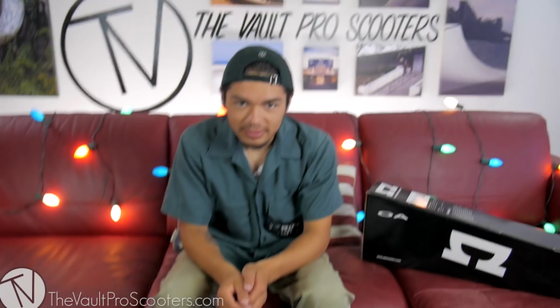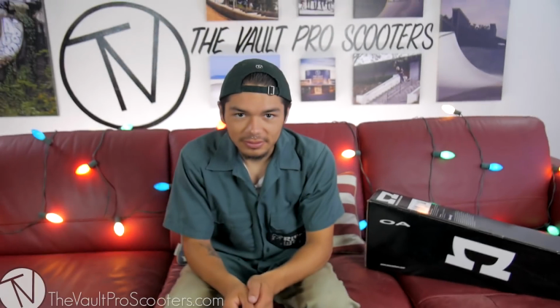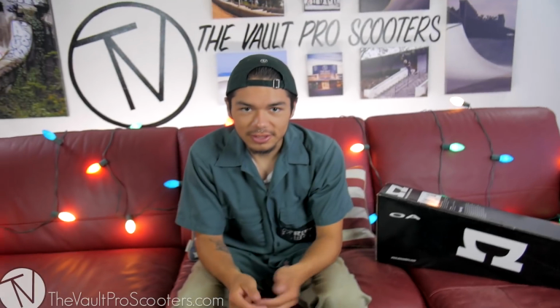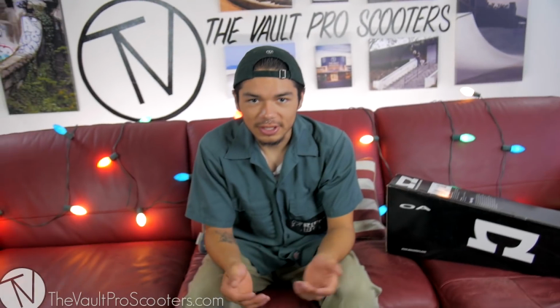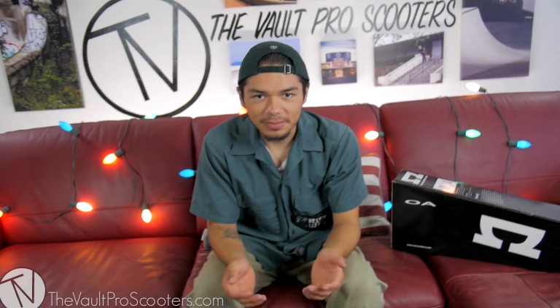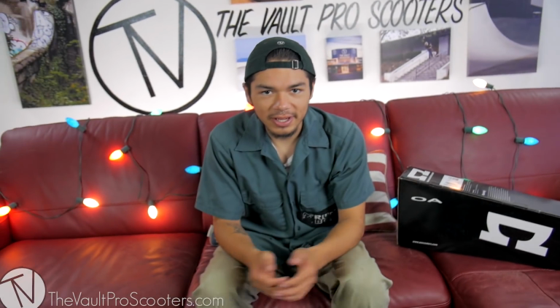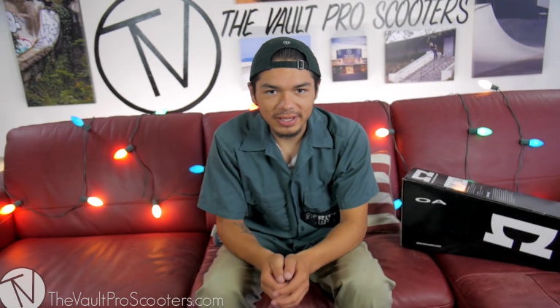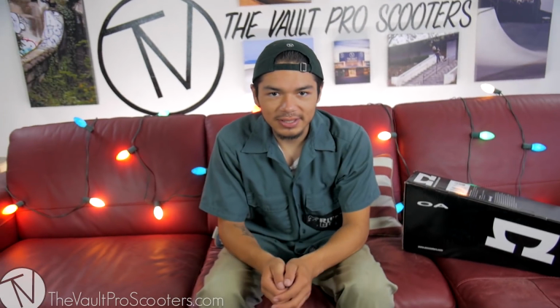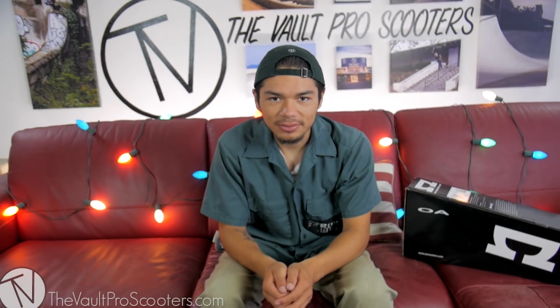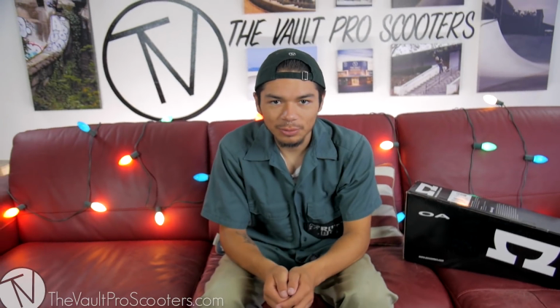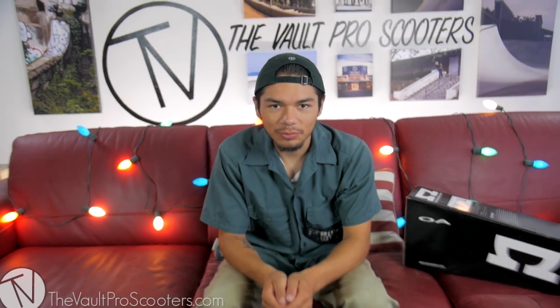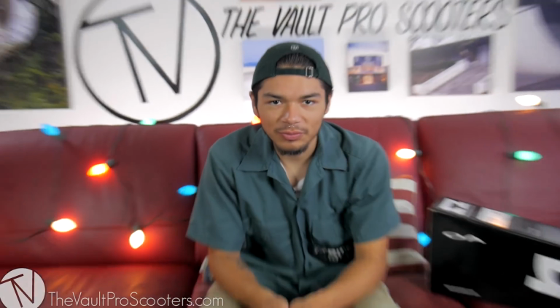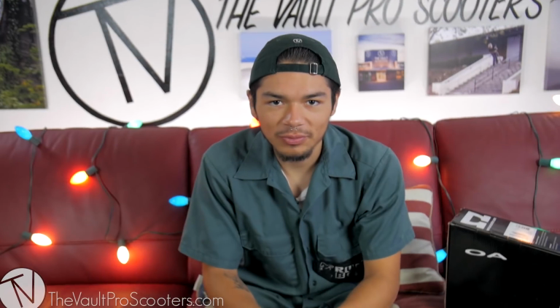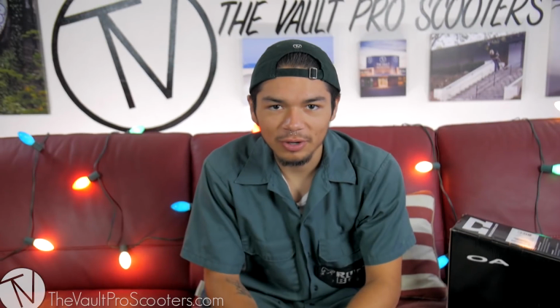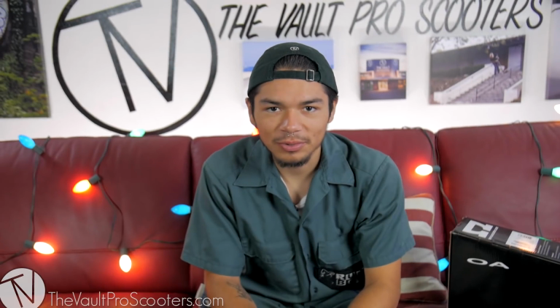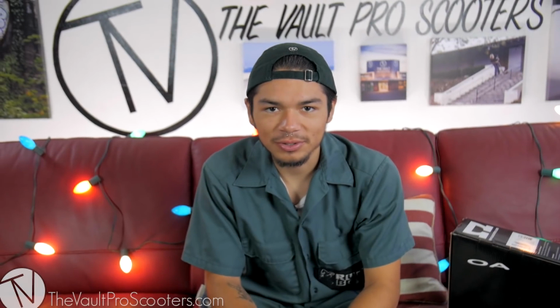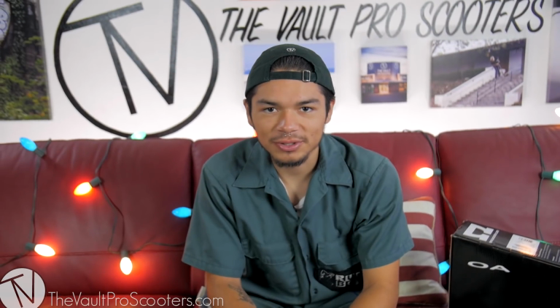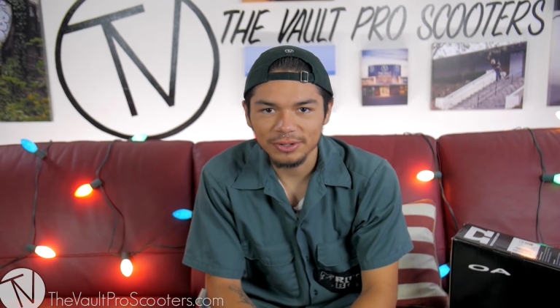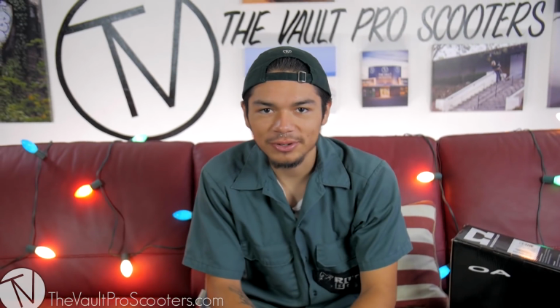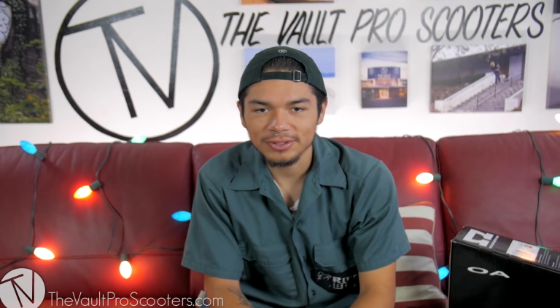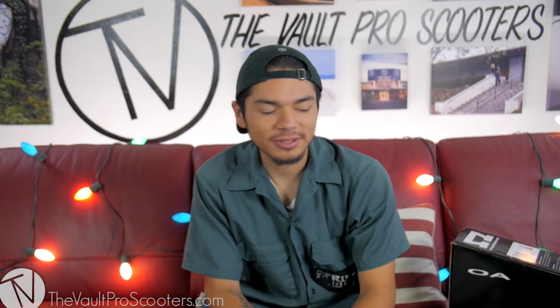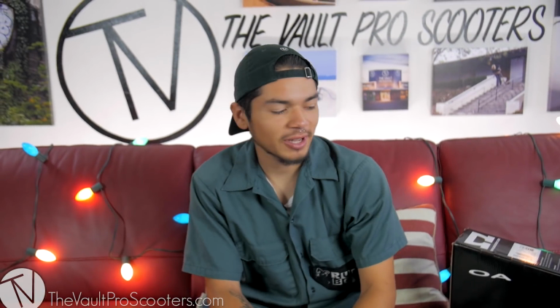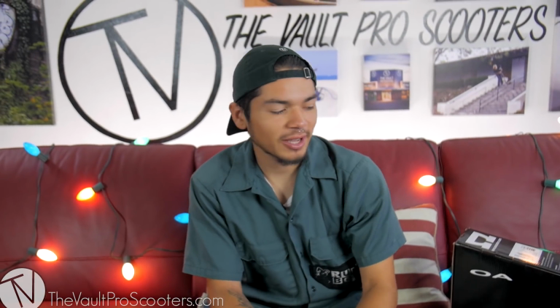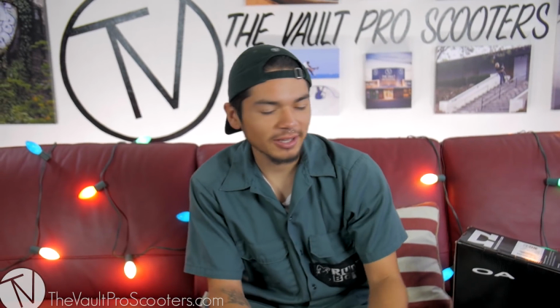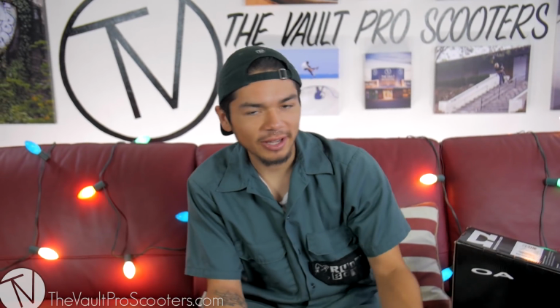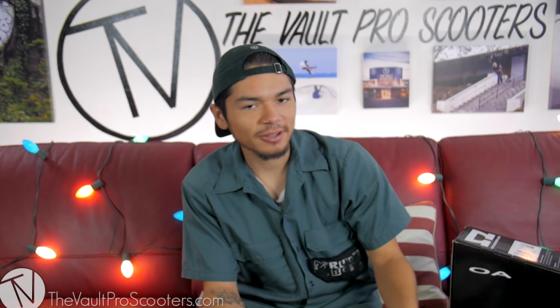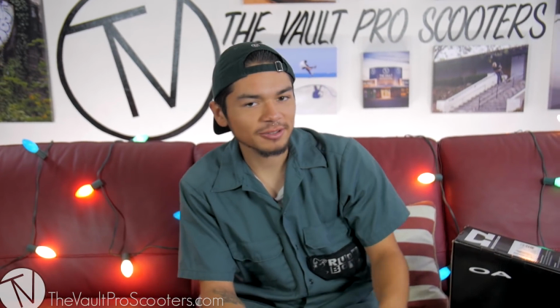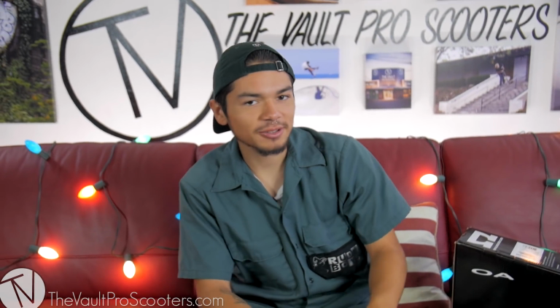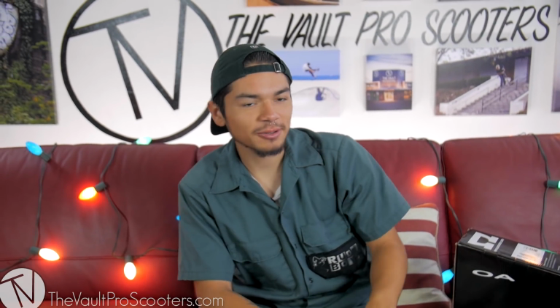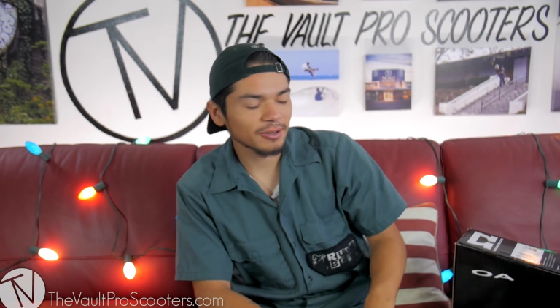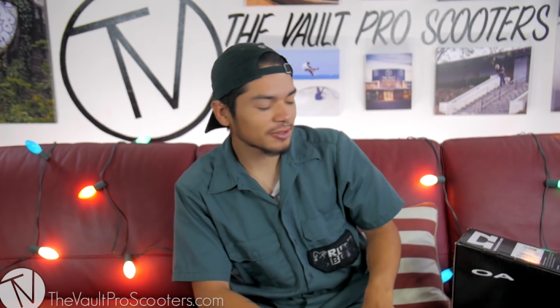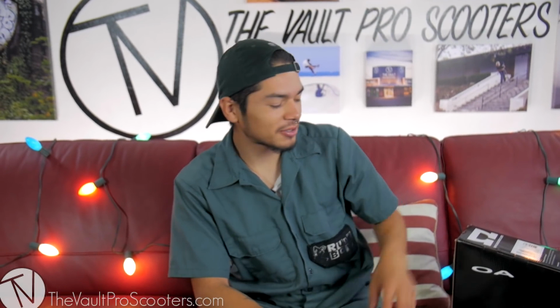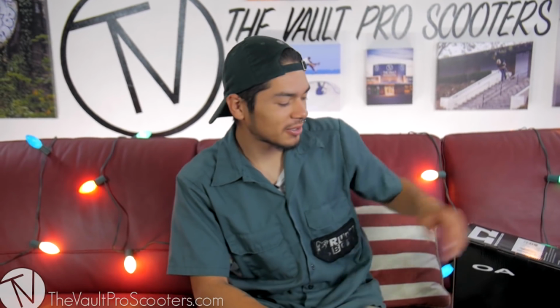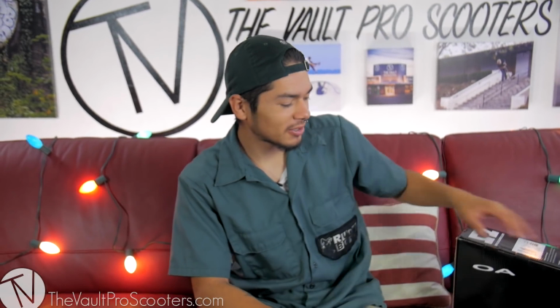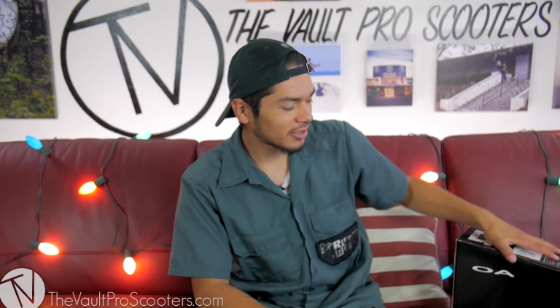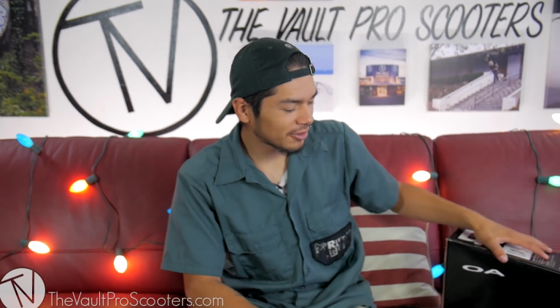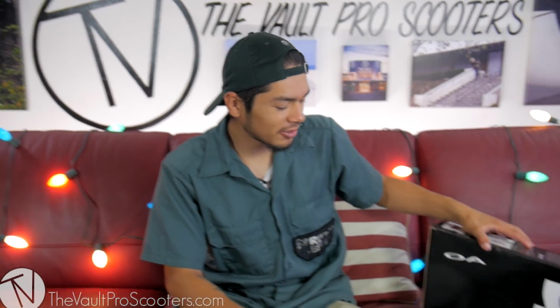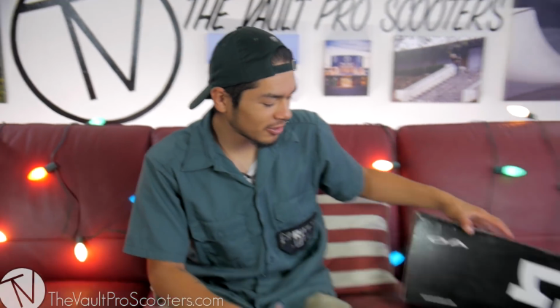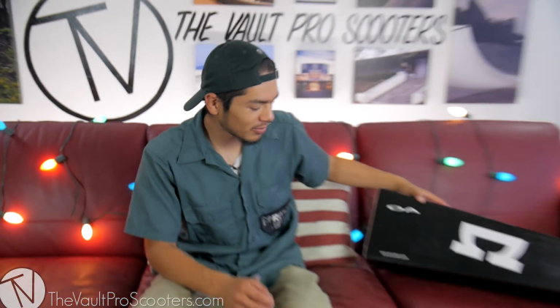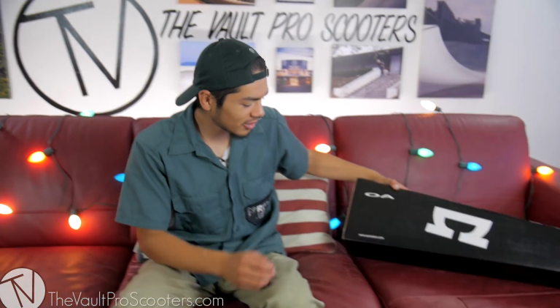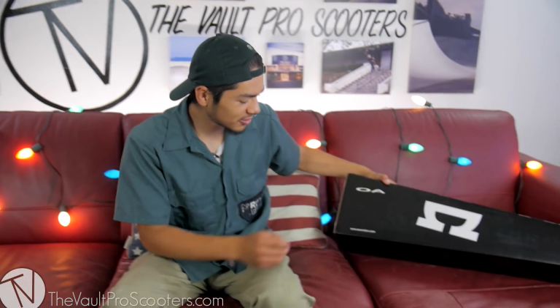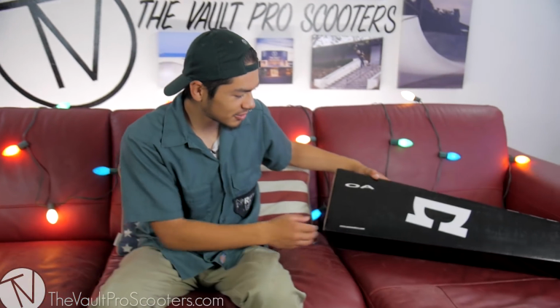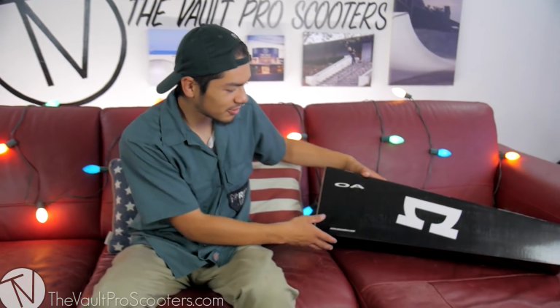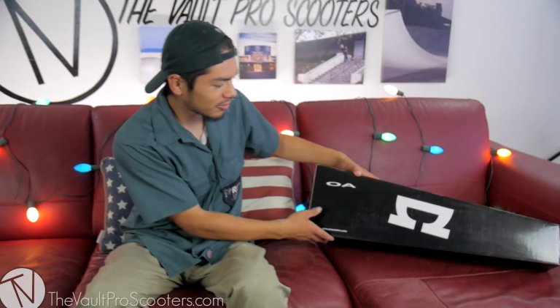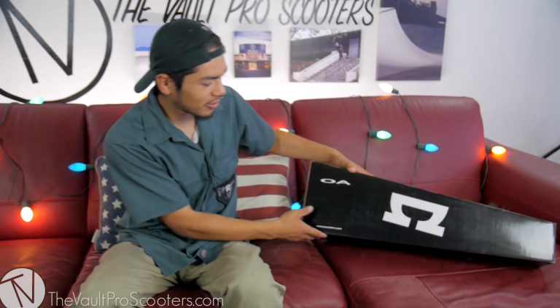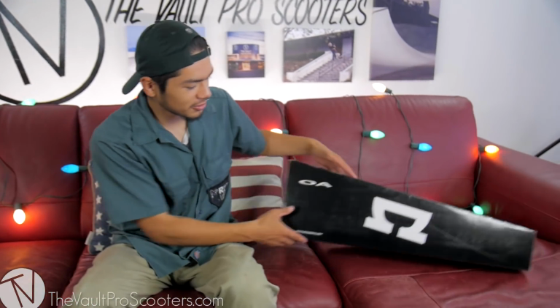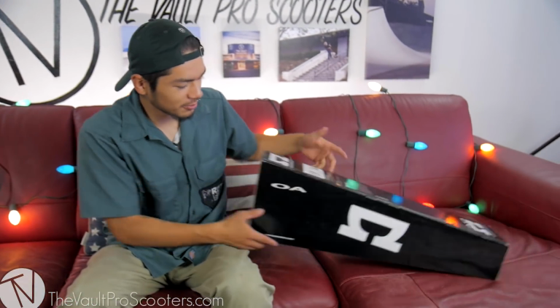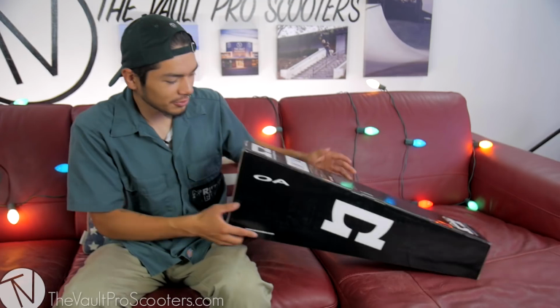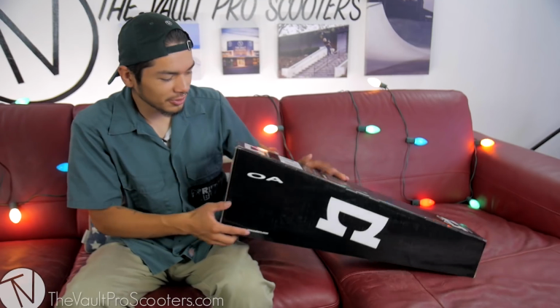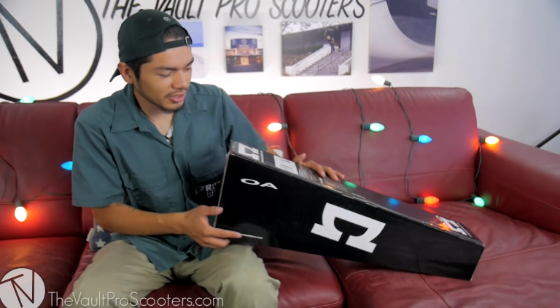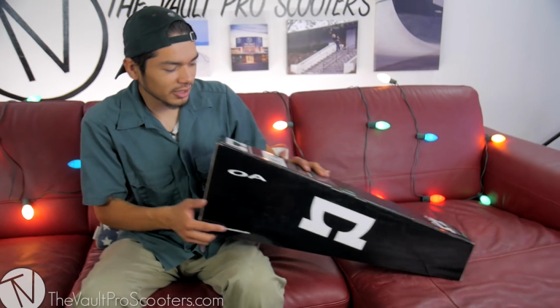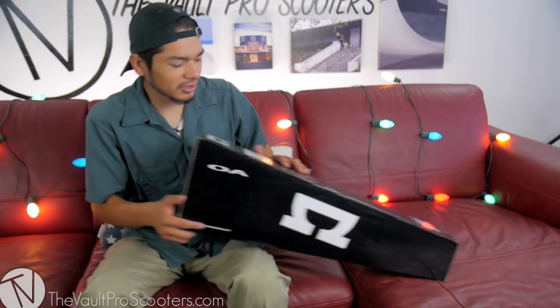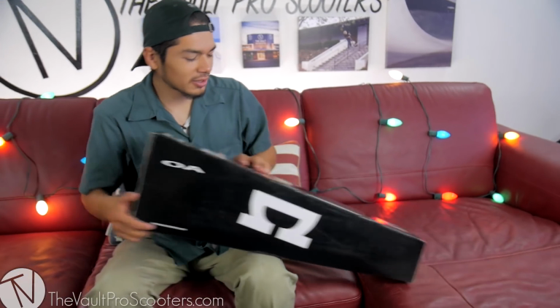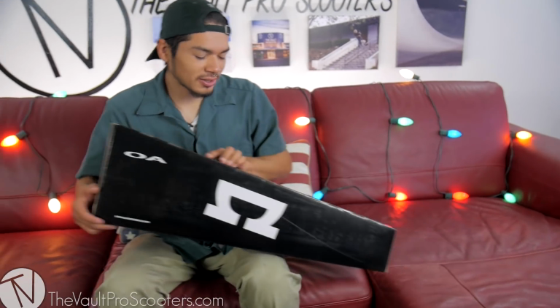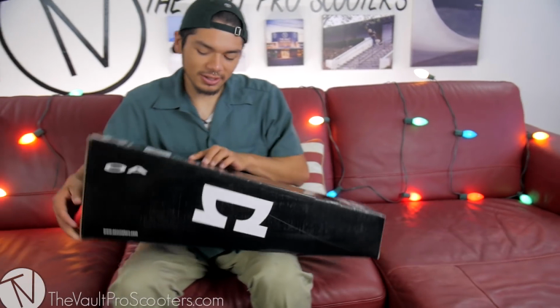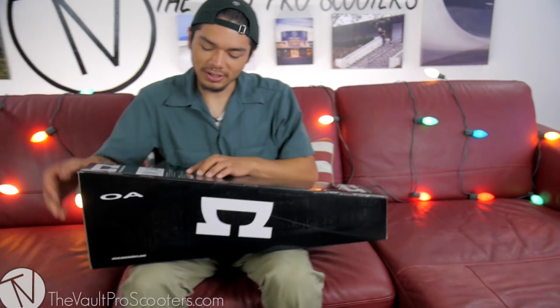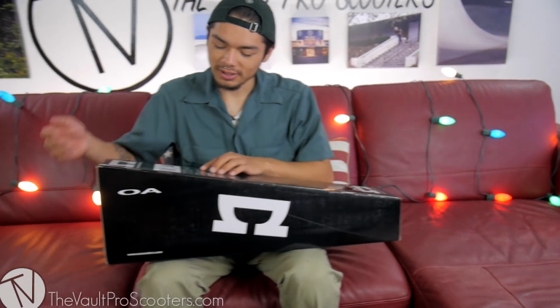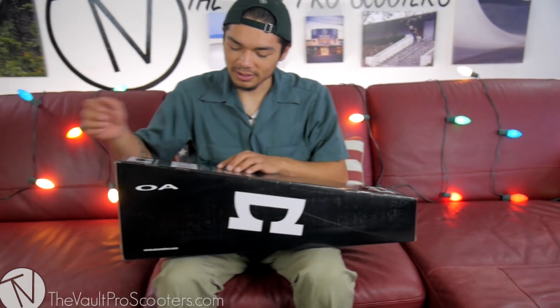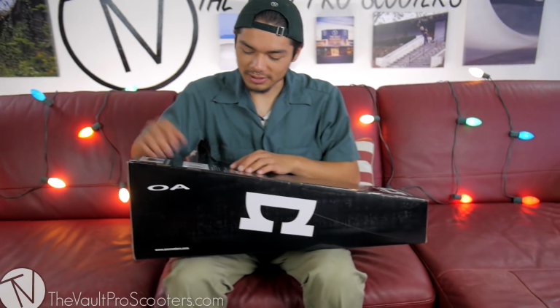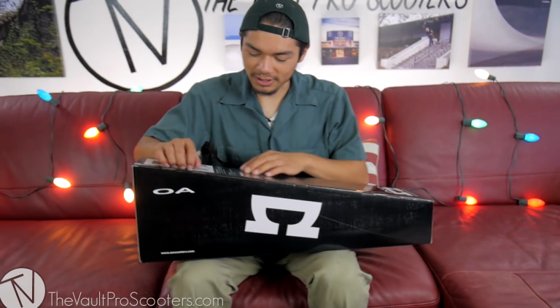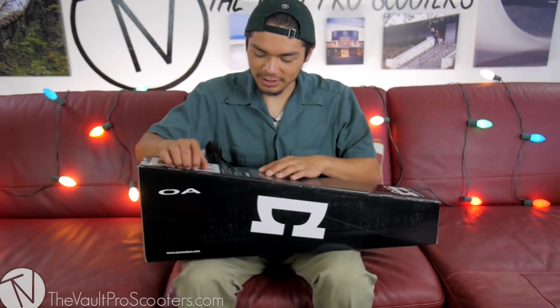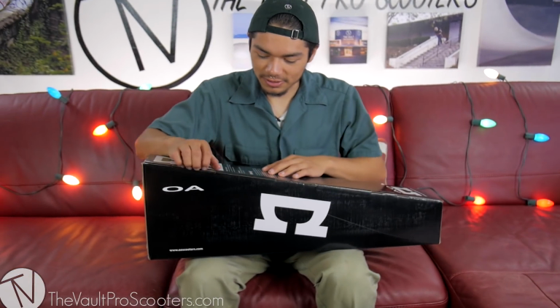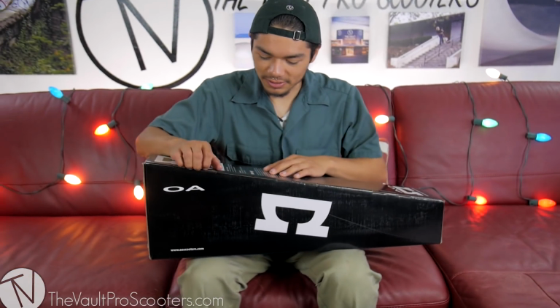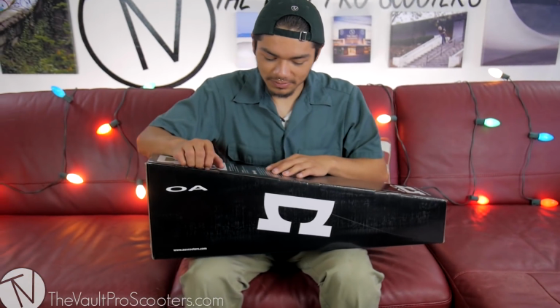What's up guys? Ruben from Vault Pro Scooters and AO Scooters here to unbox the new Quadrum 3 deck. Let's get into it.